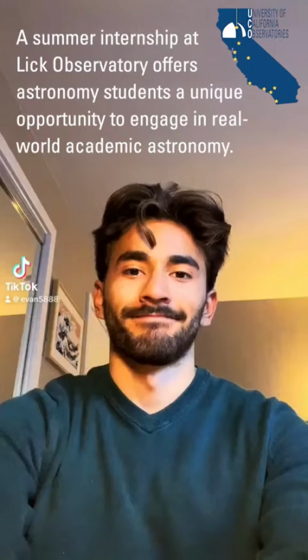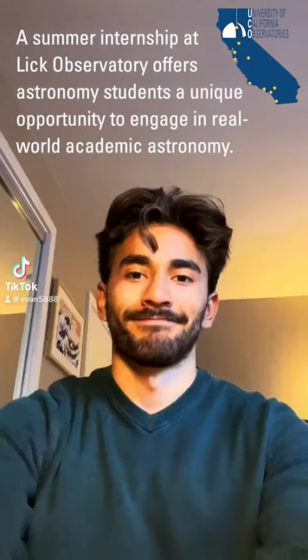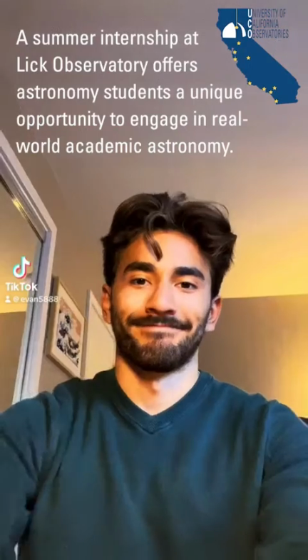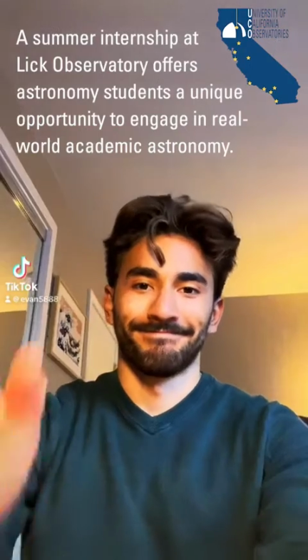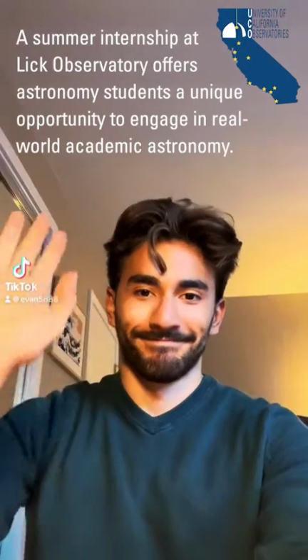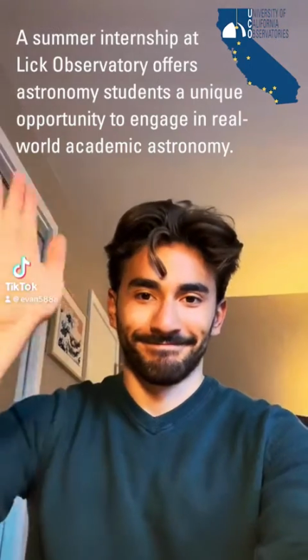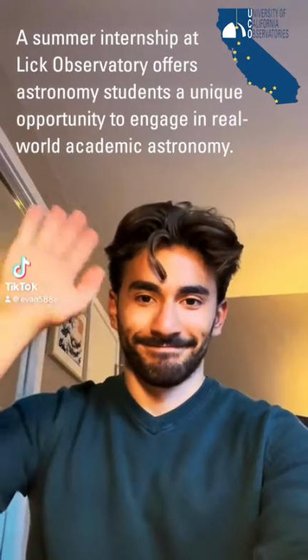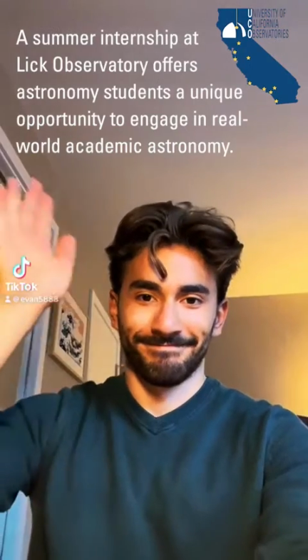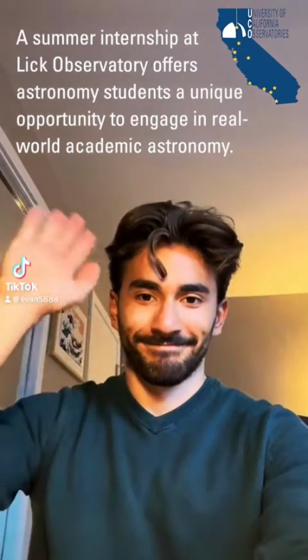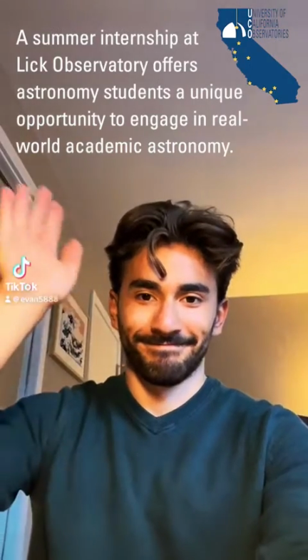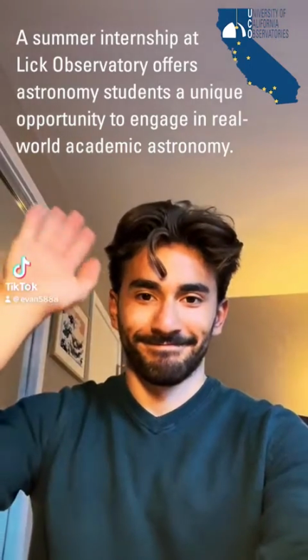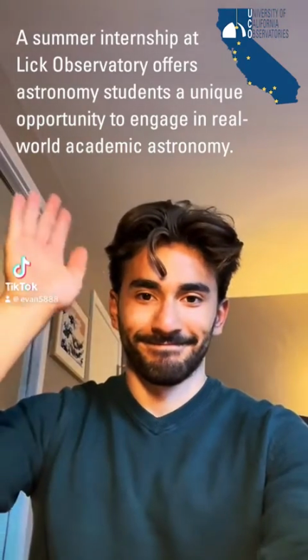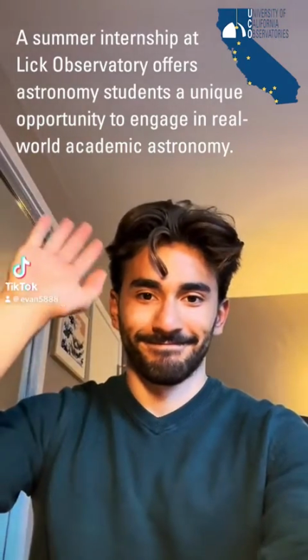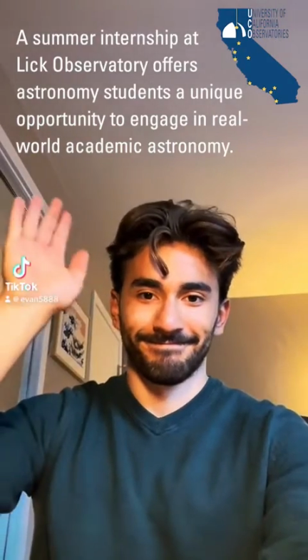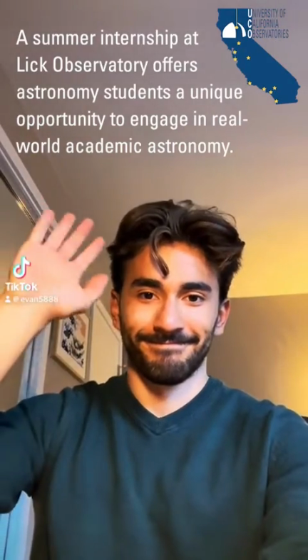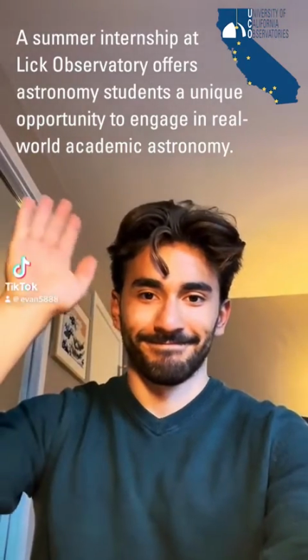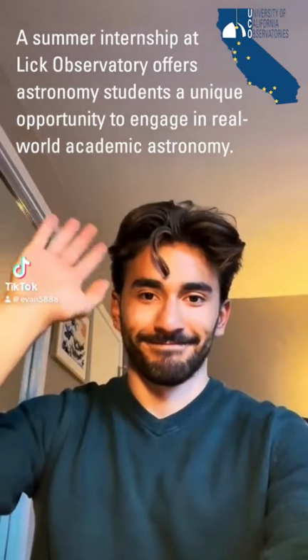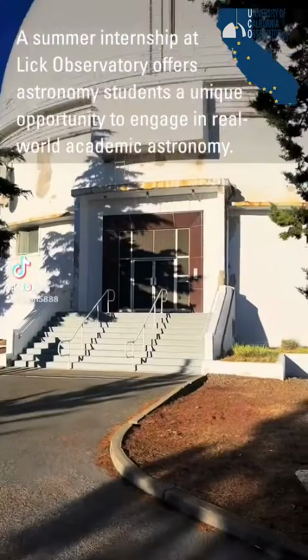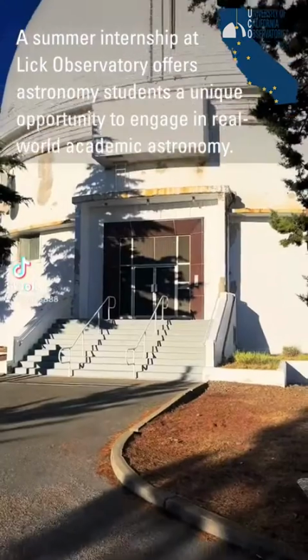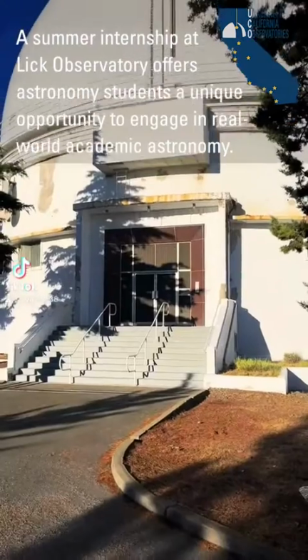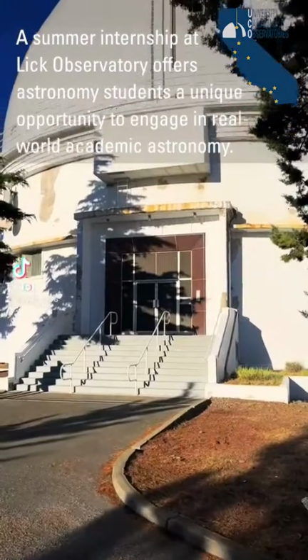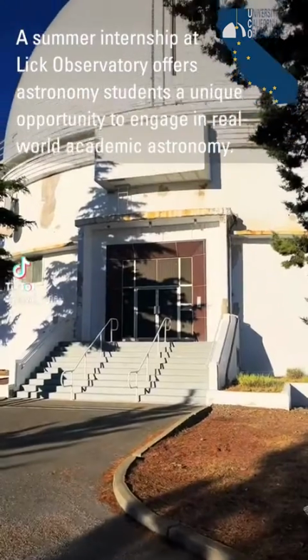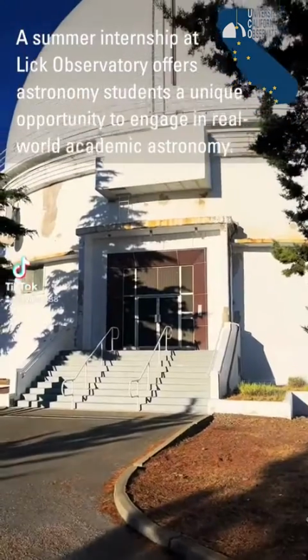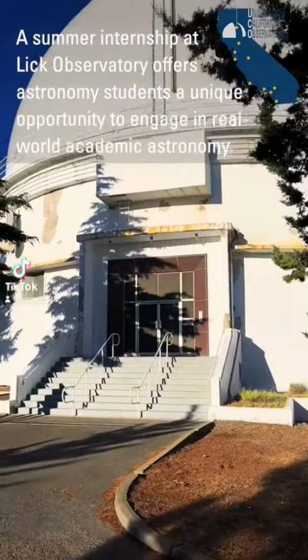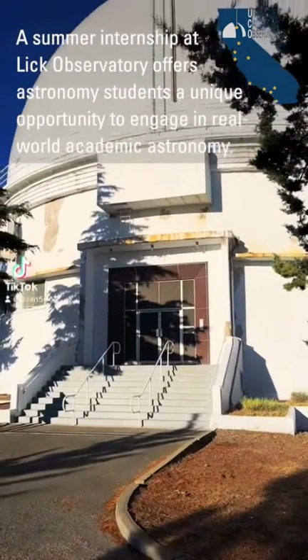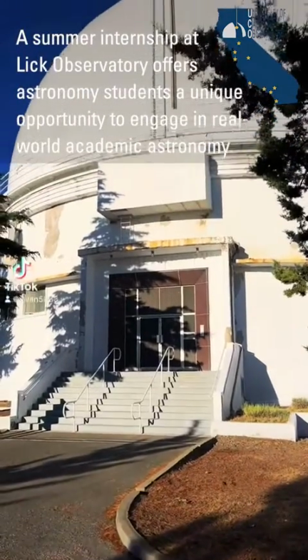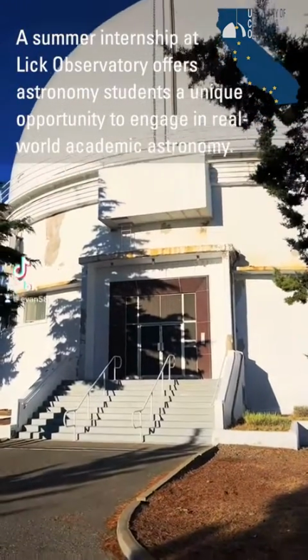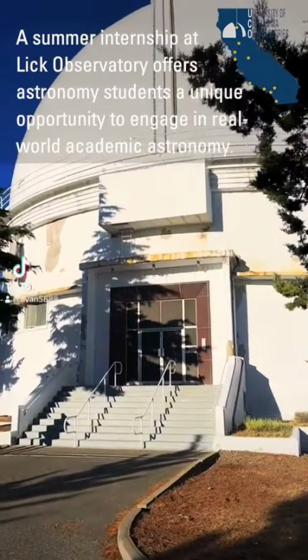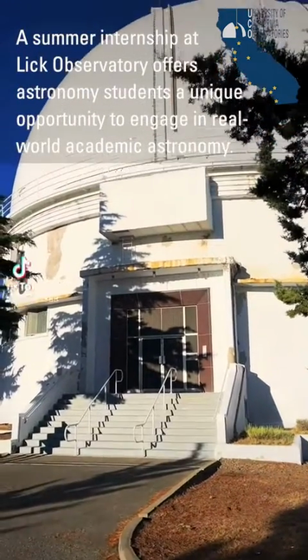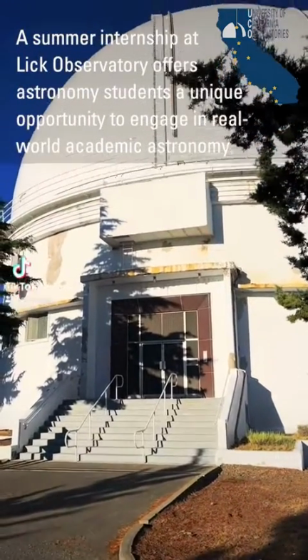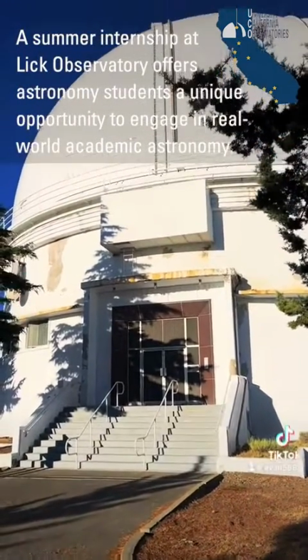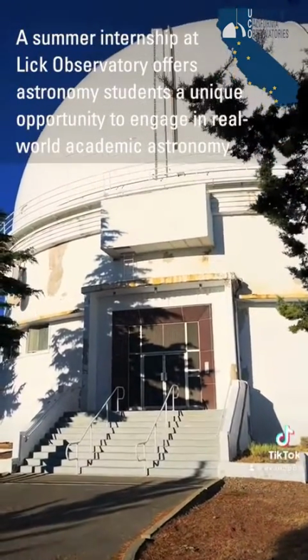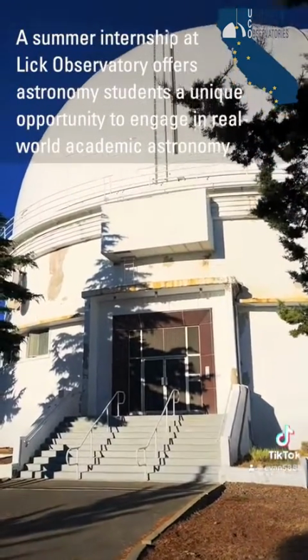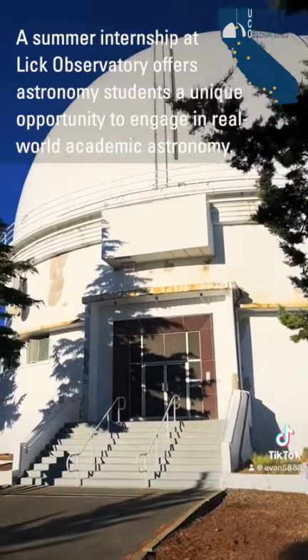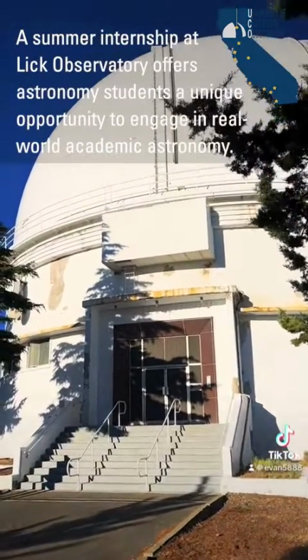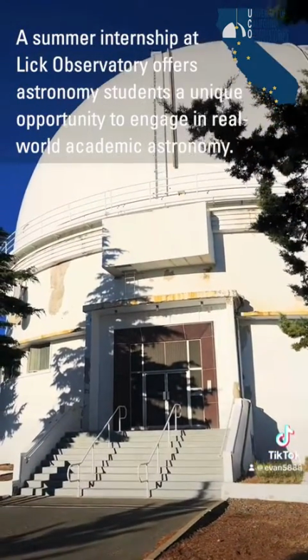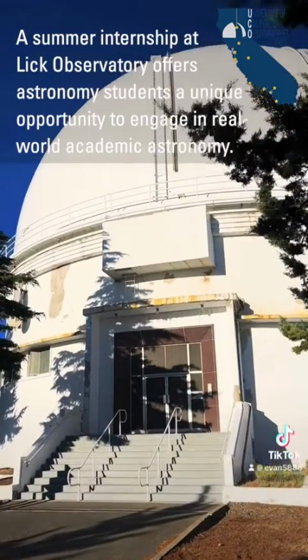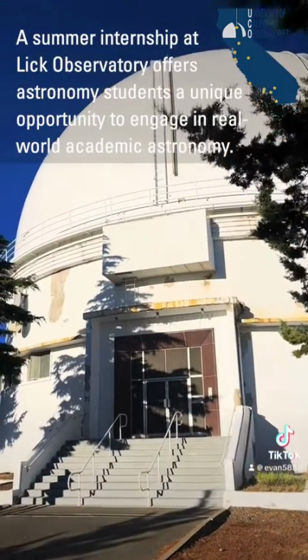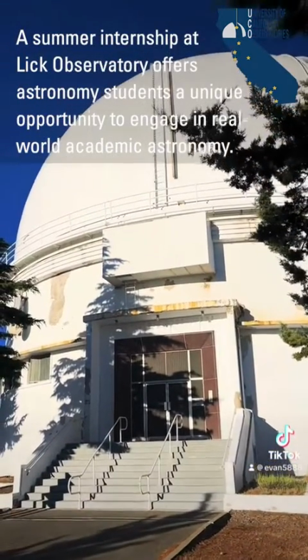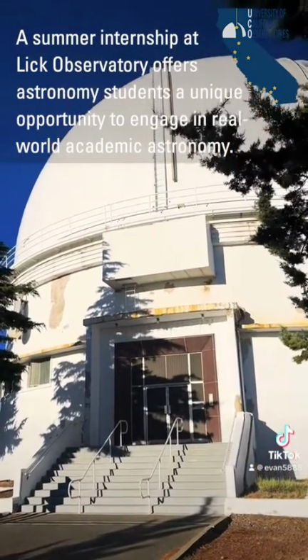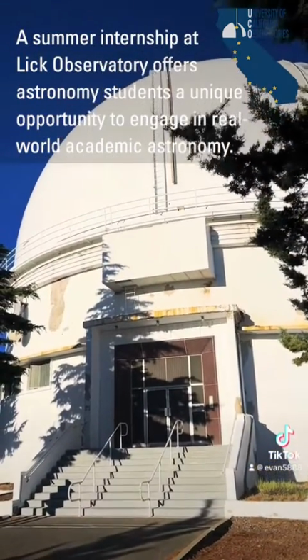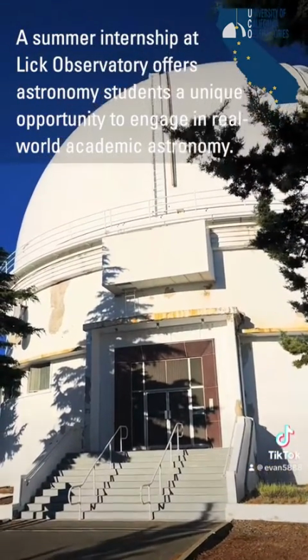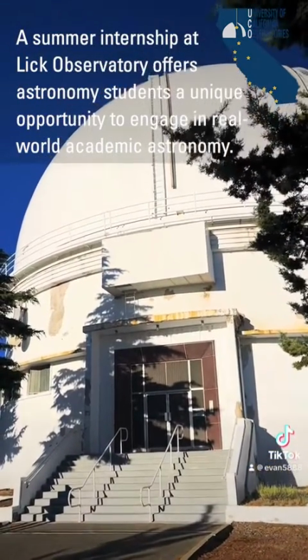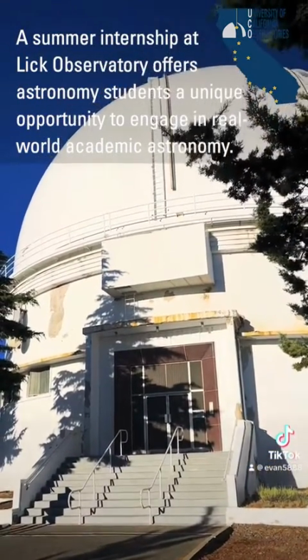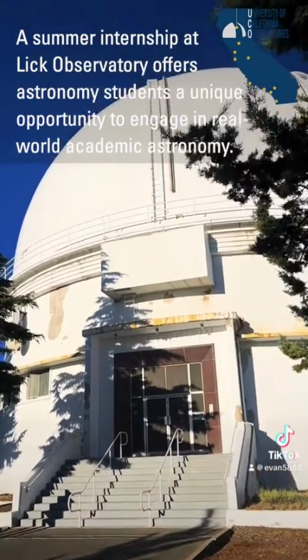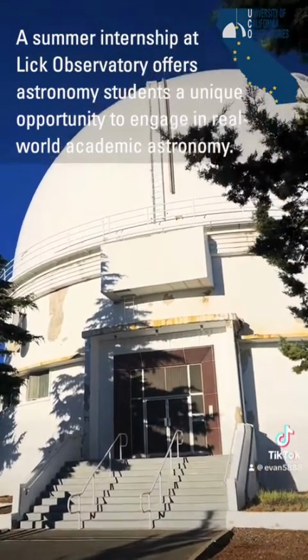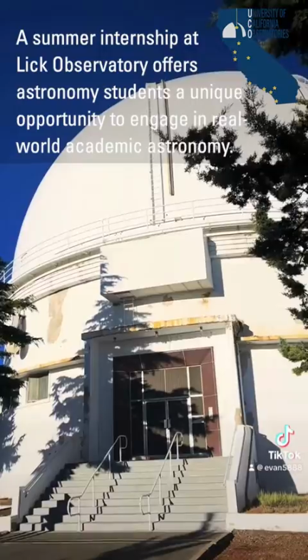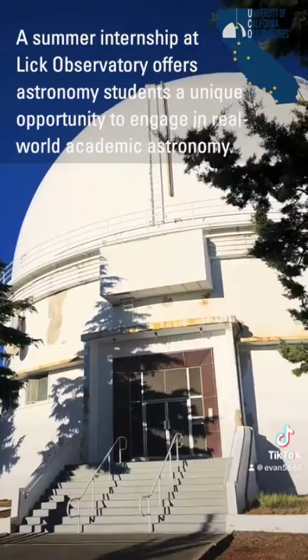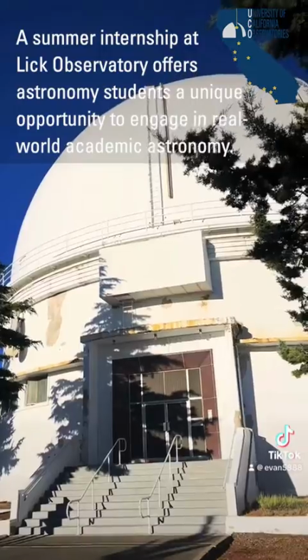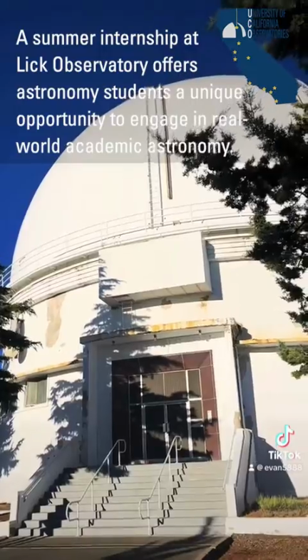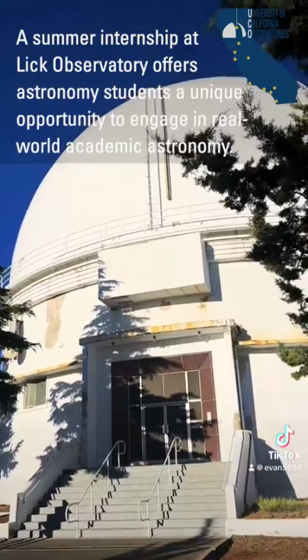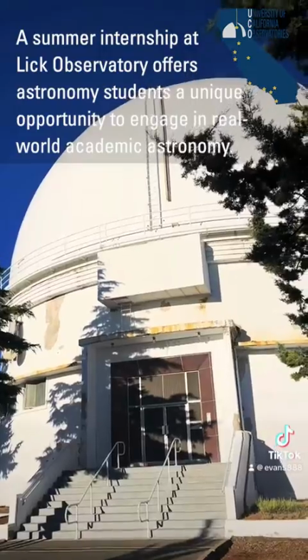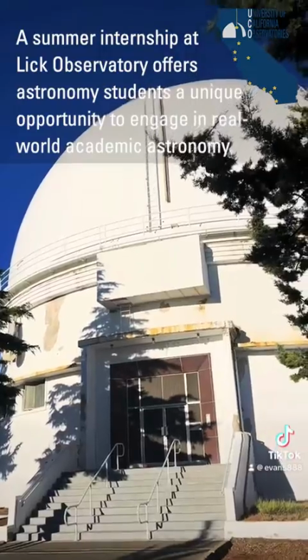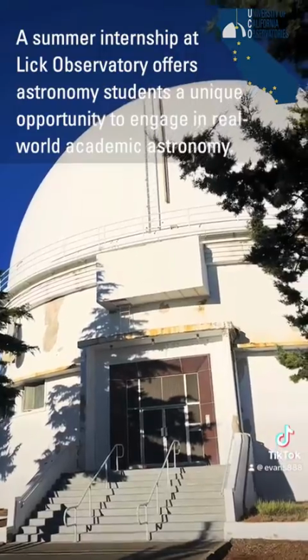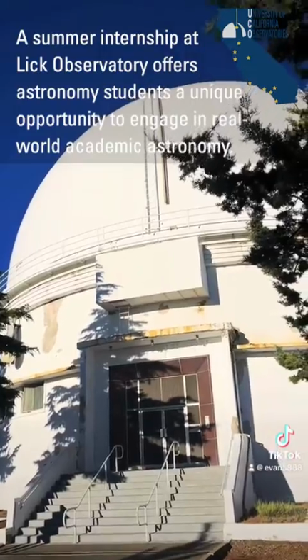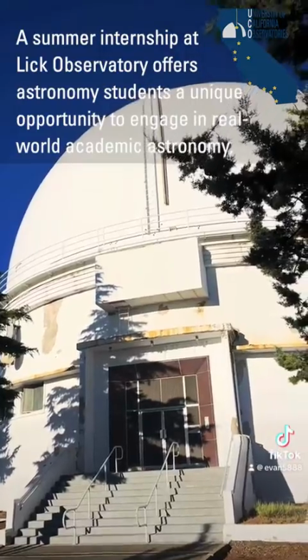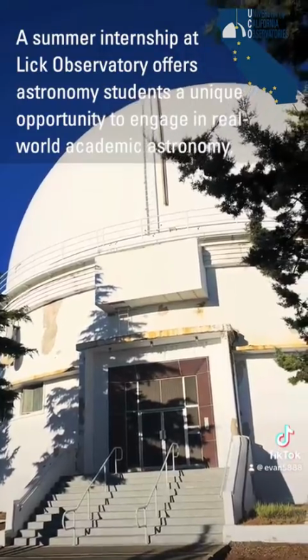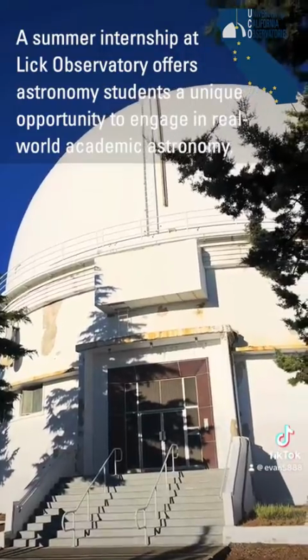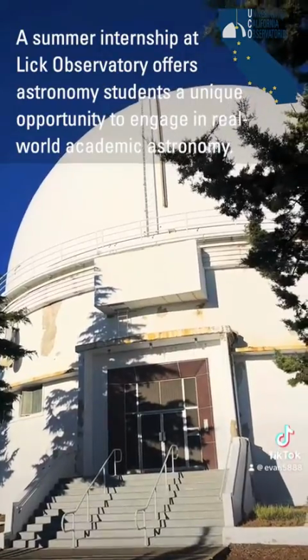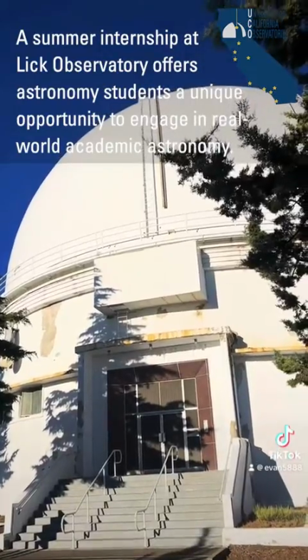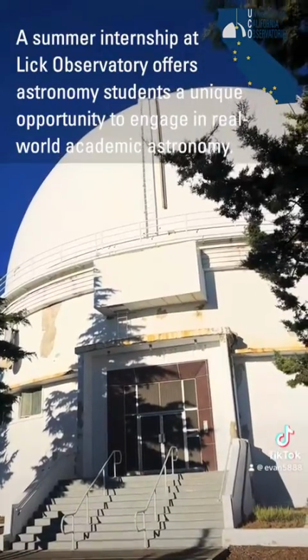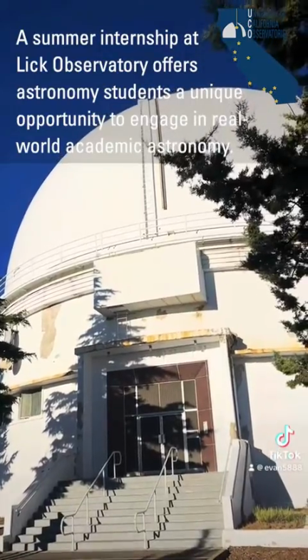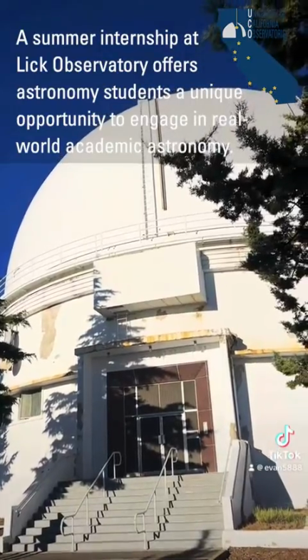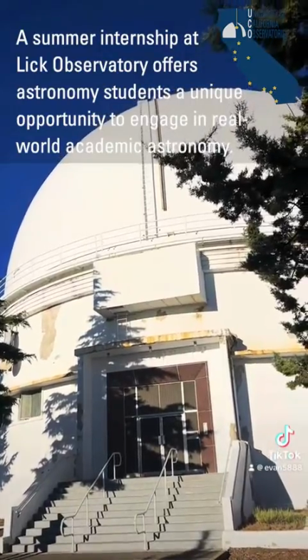My name's Evan. I'm a third year astrophysics student at UC Santa Cruz, and I spent this summer as an intern at Lick Observatory.